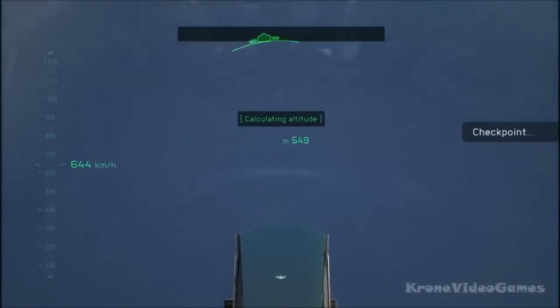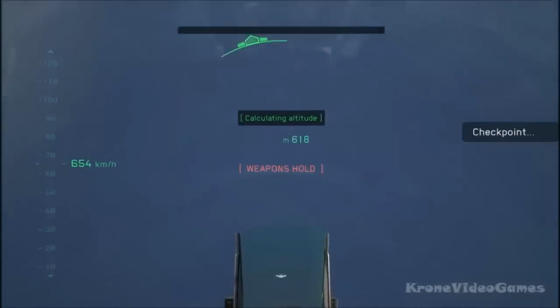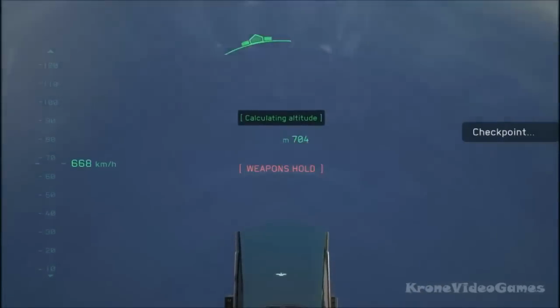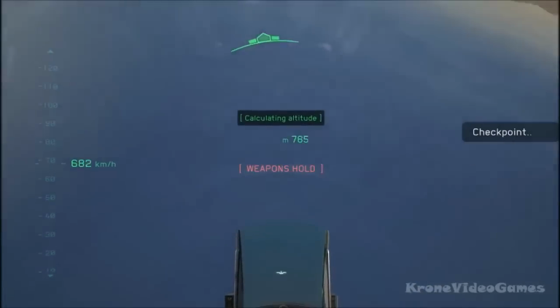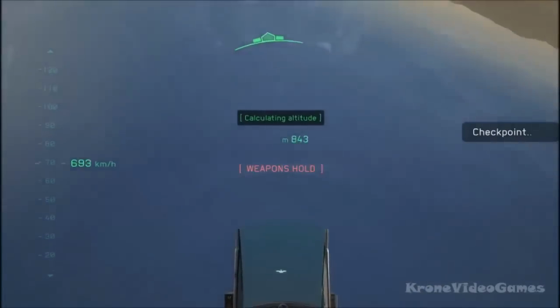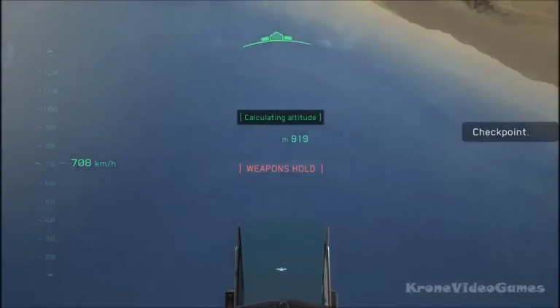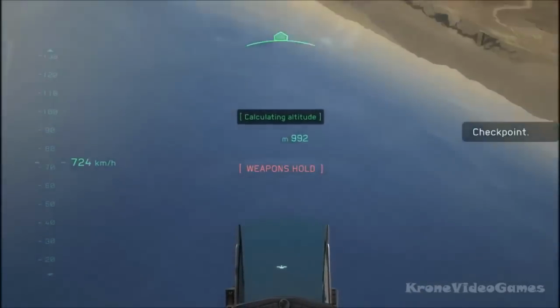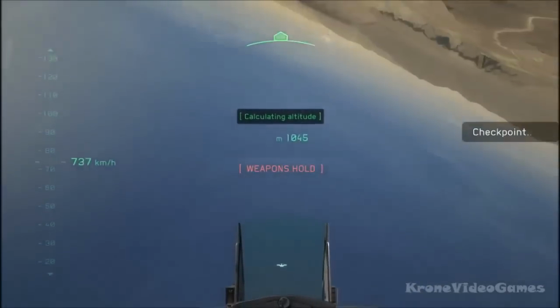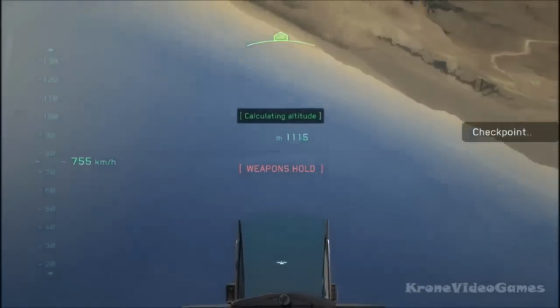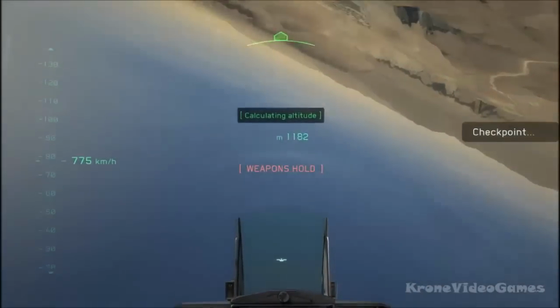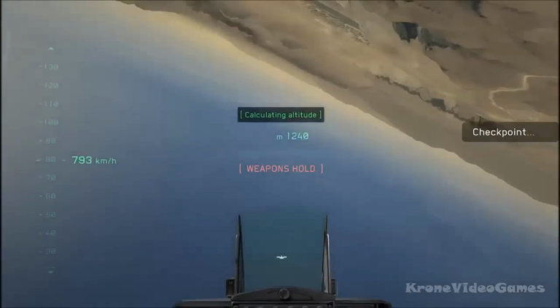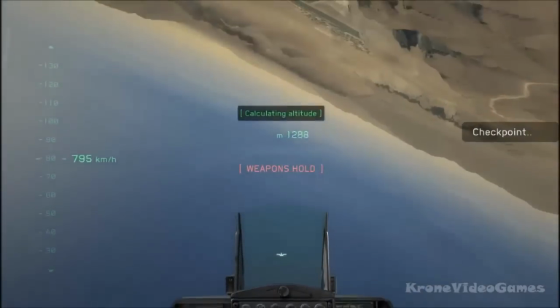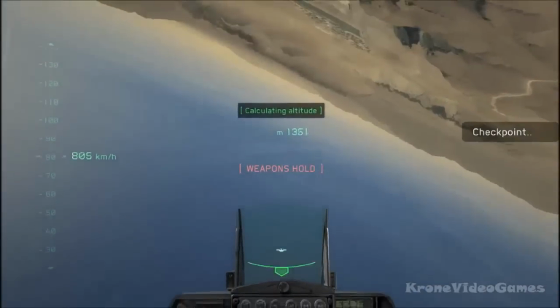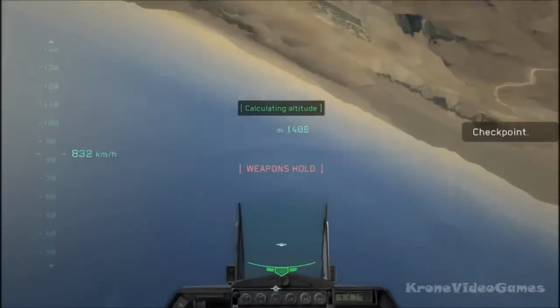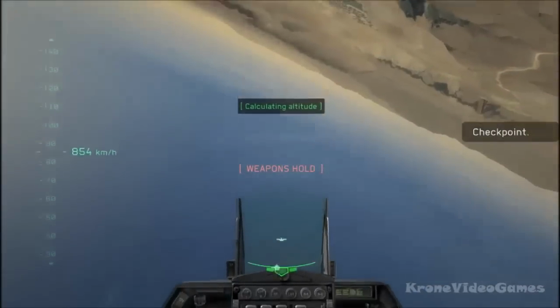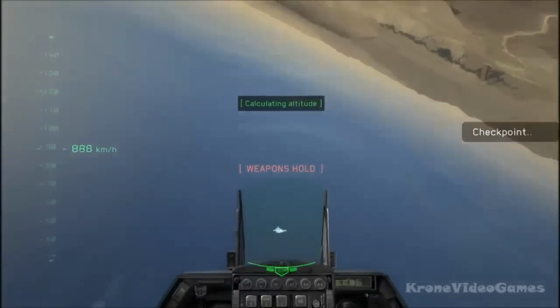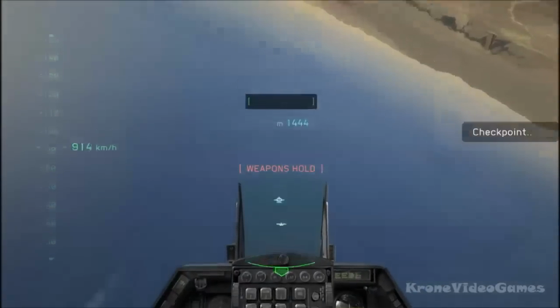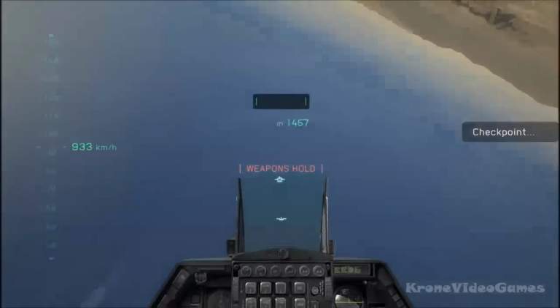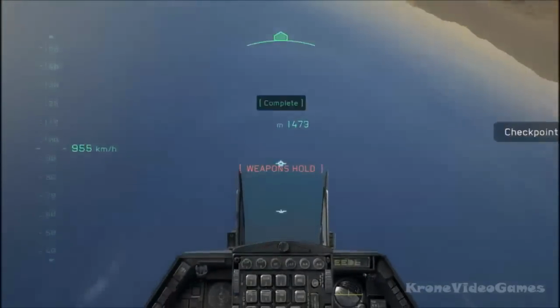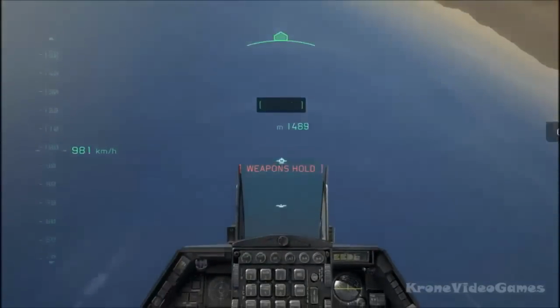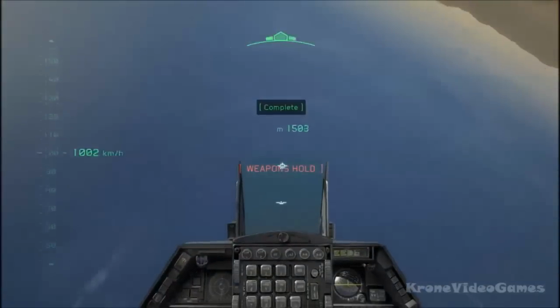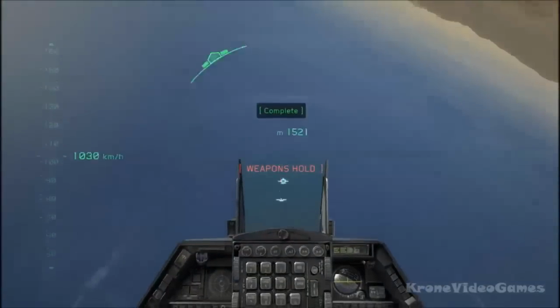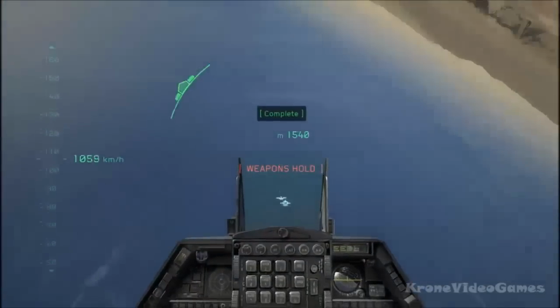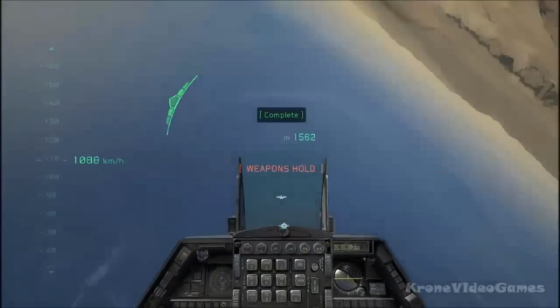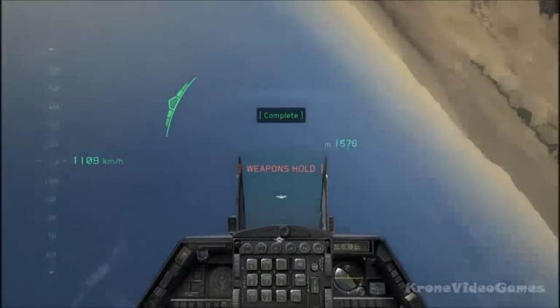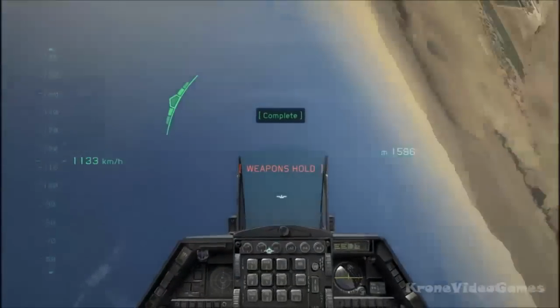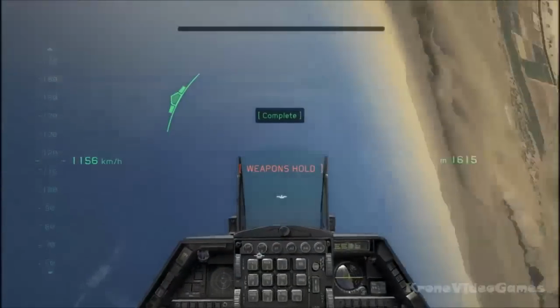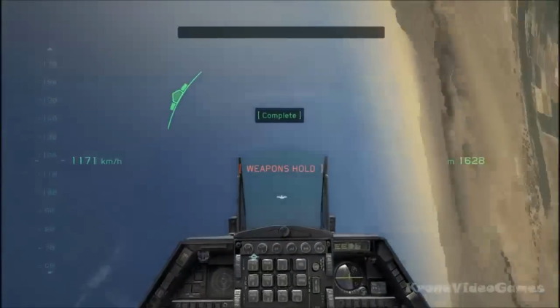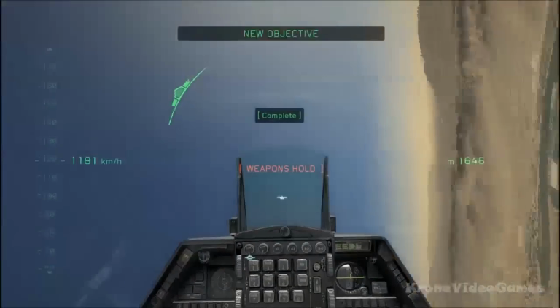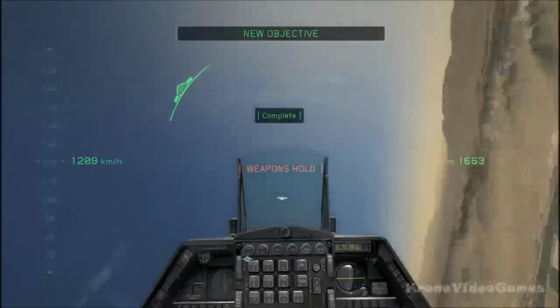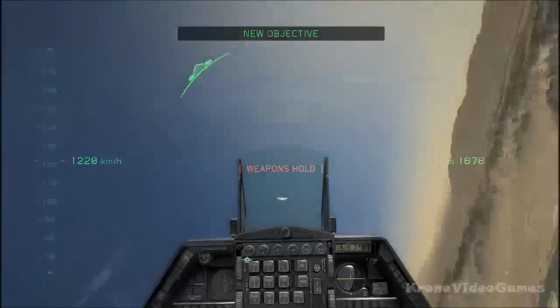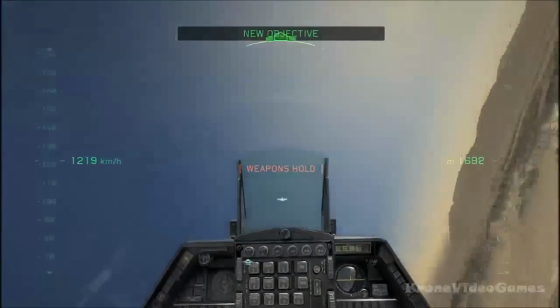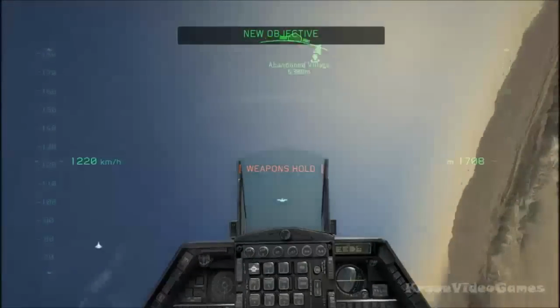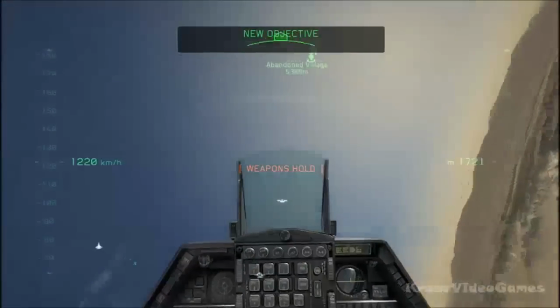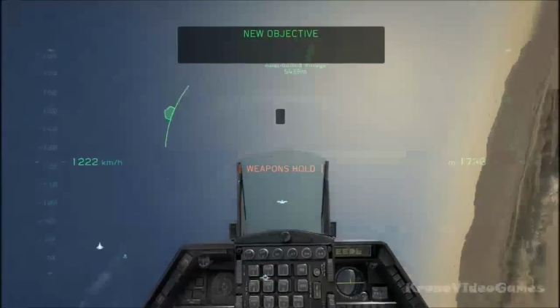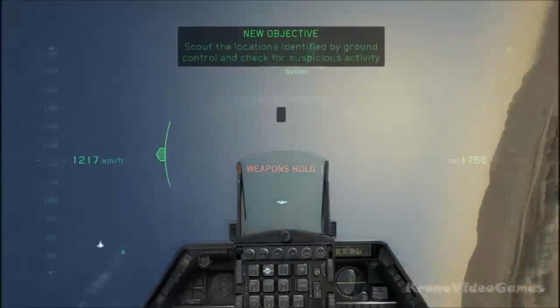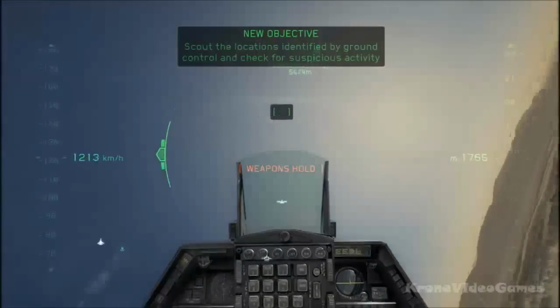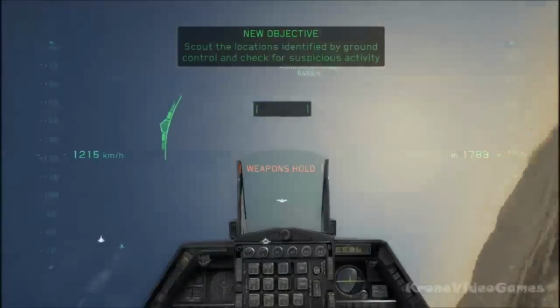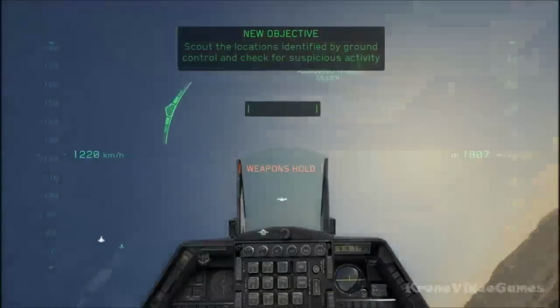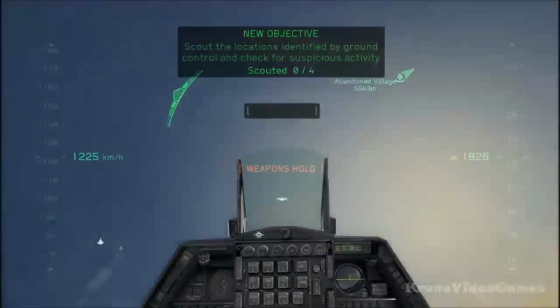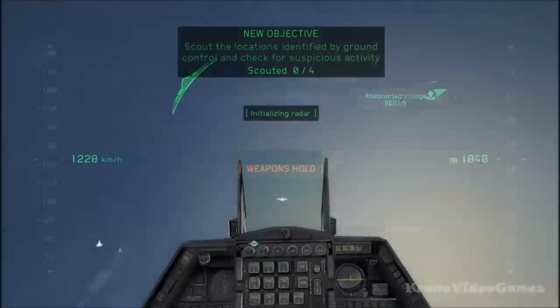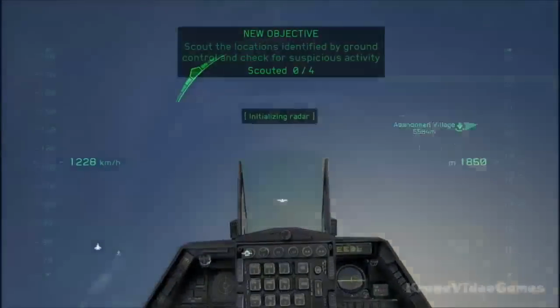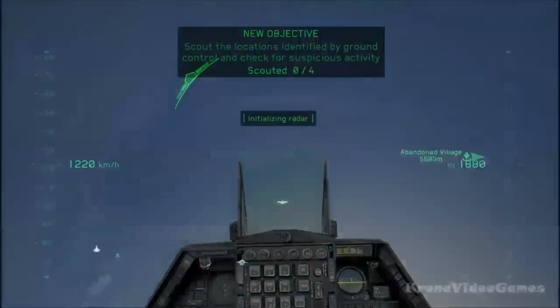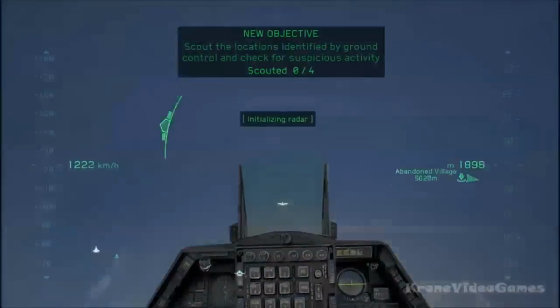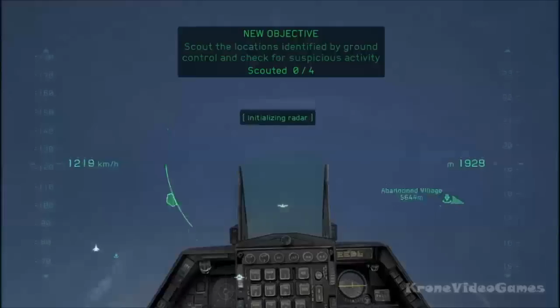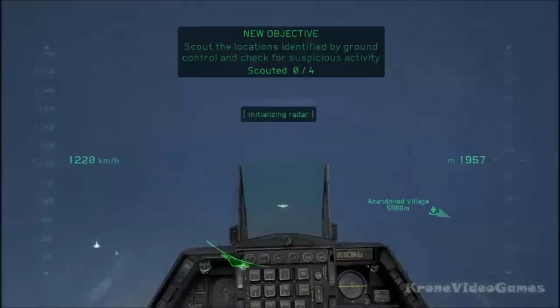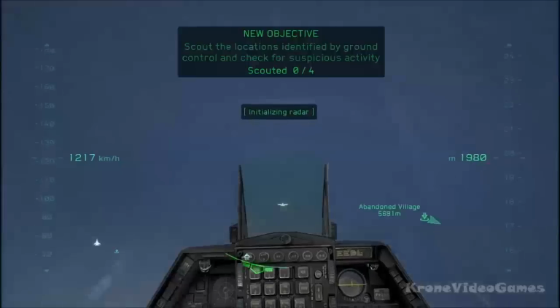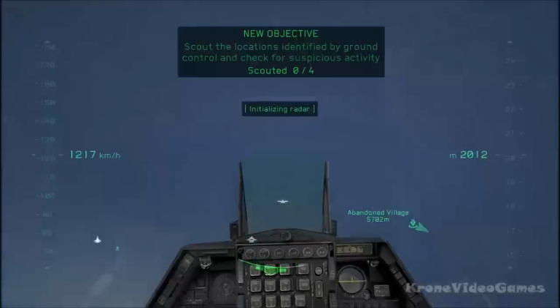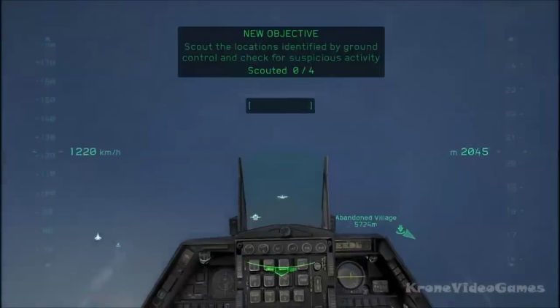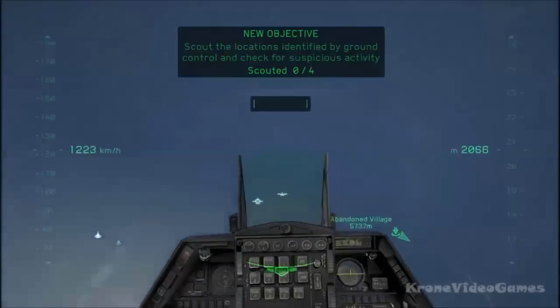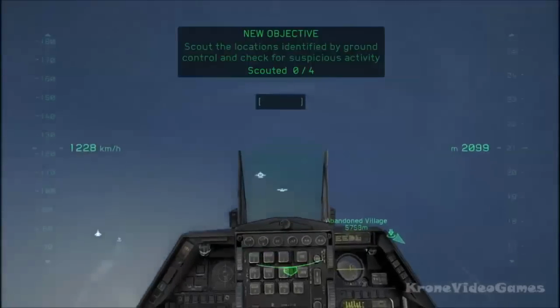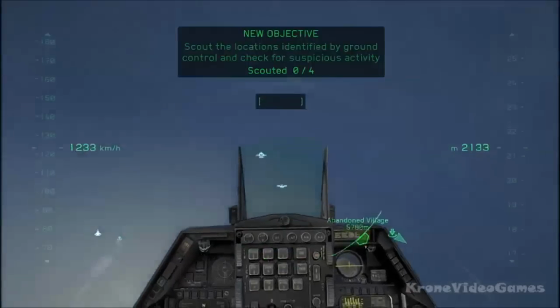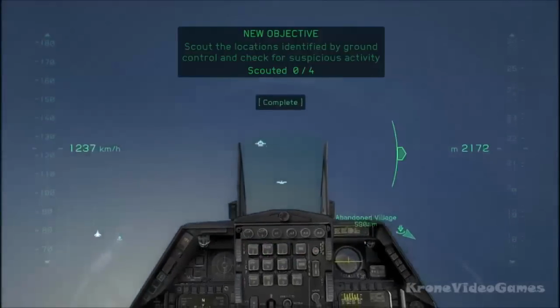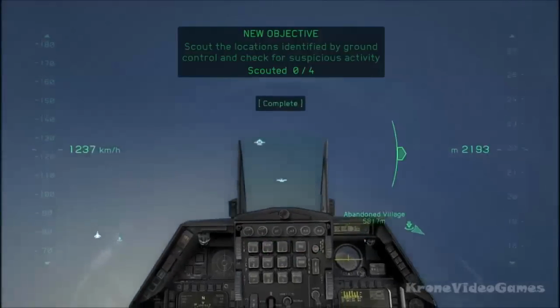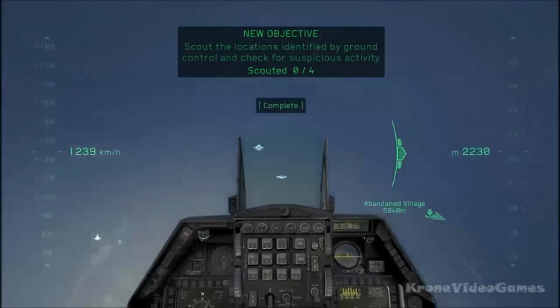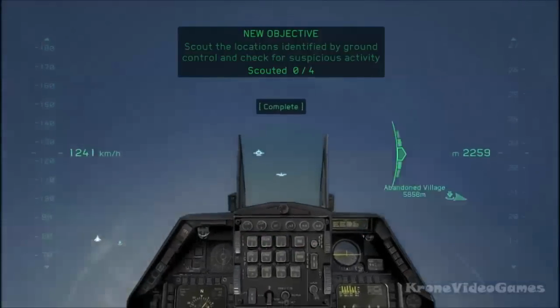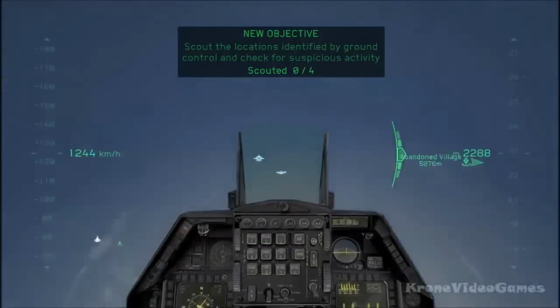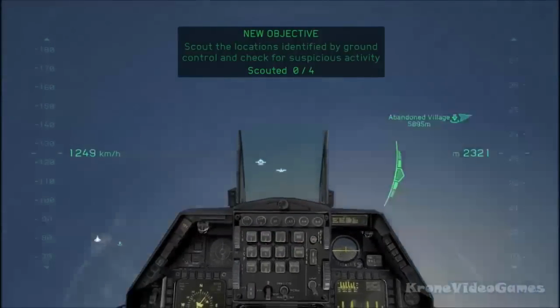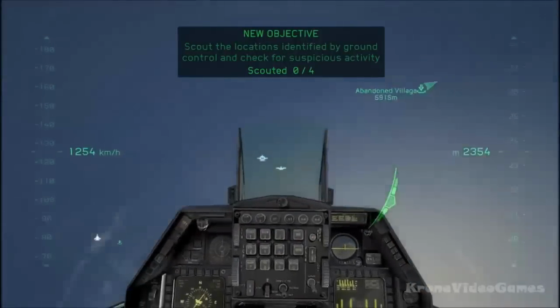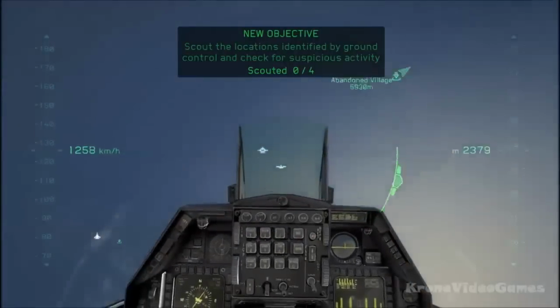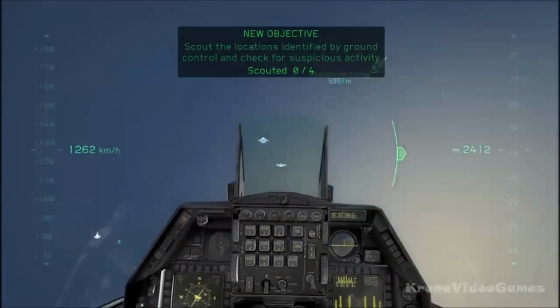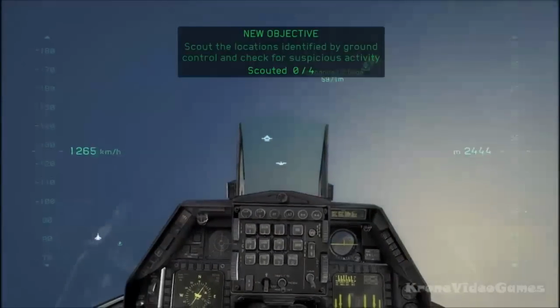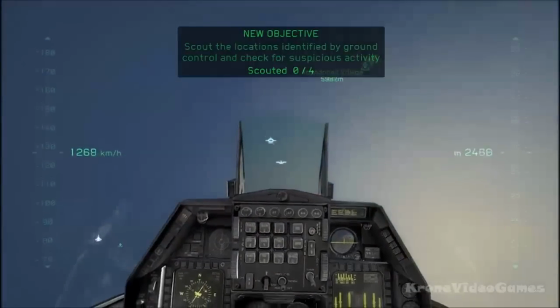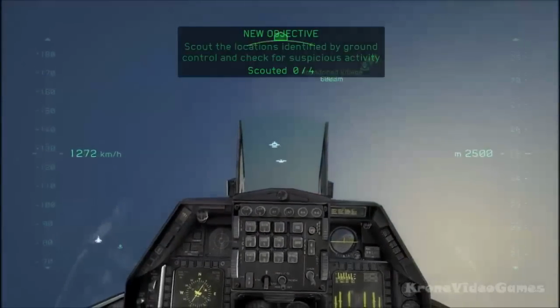Gunslinger 2-6, shortstop. Proceed northeast from your current position to an abandoned village marked on your attack map. Investigate possible insurgent activity in the area.